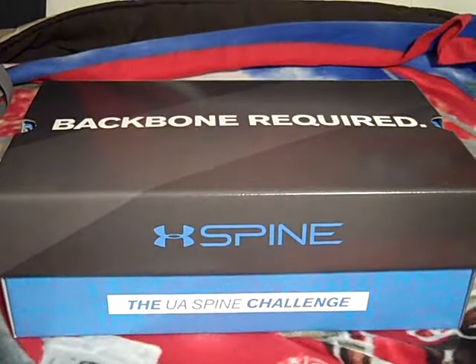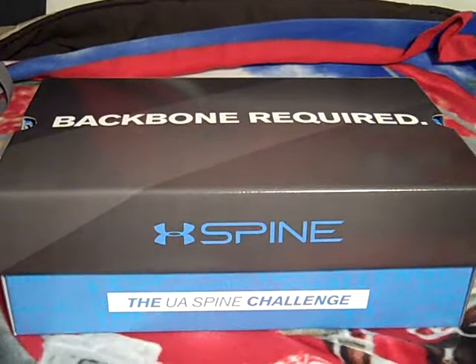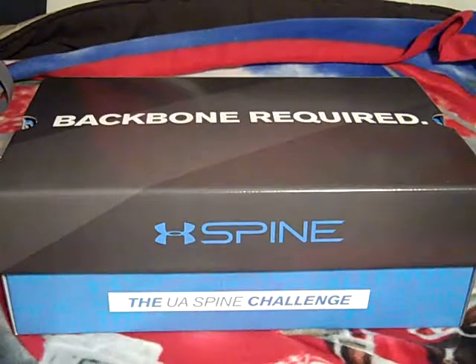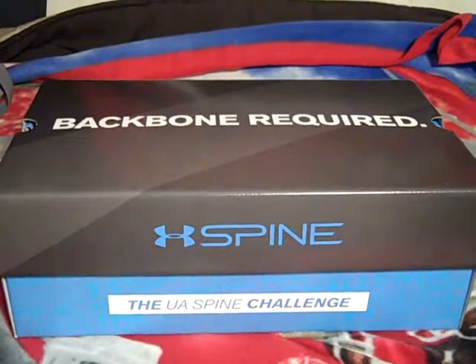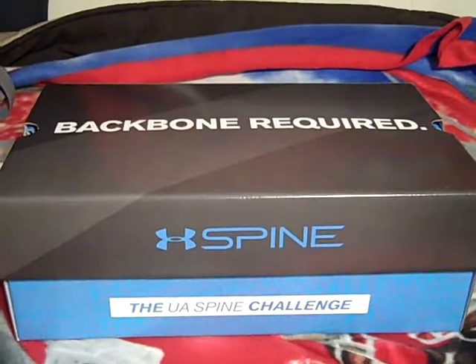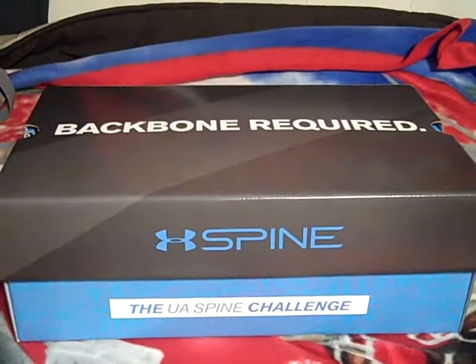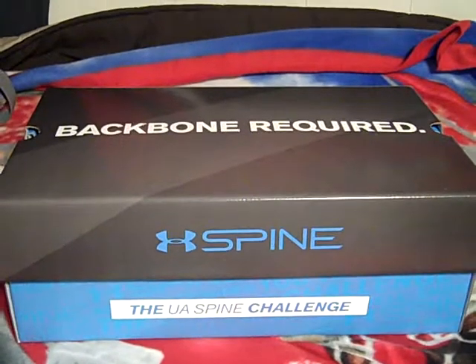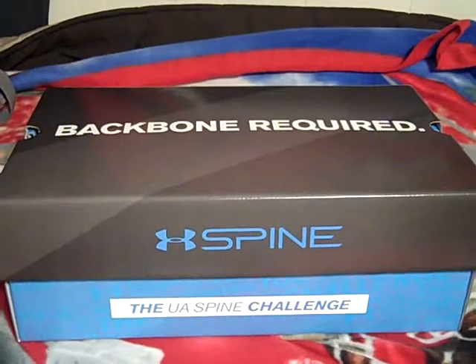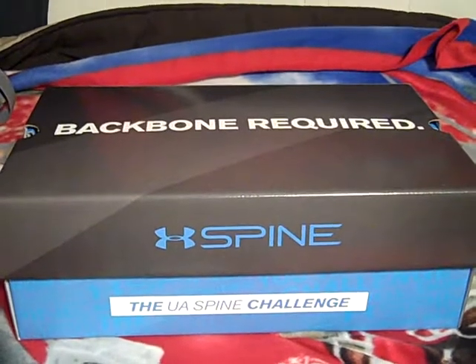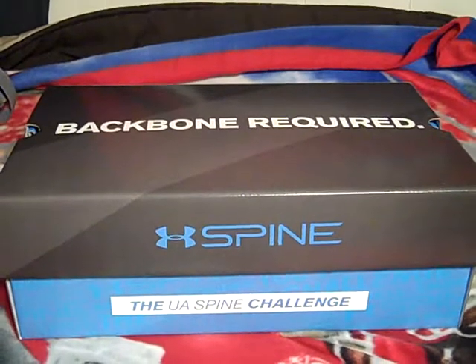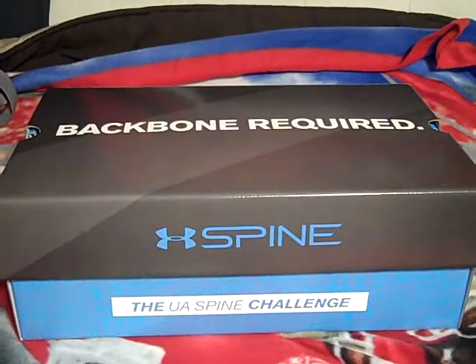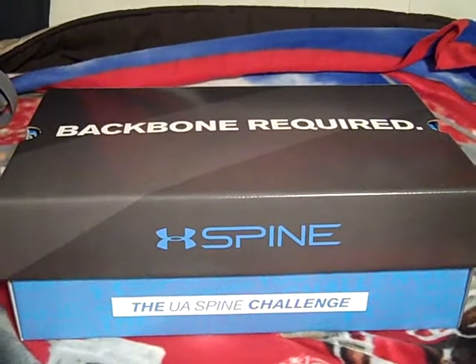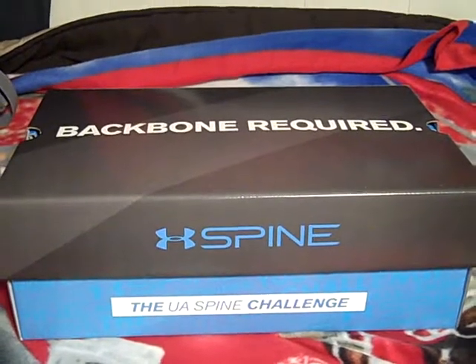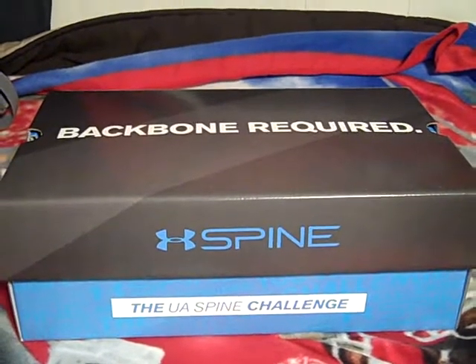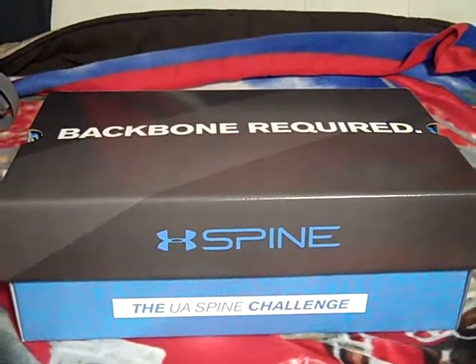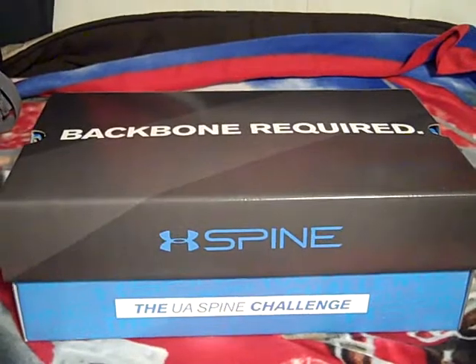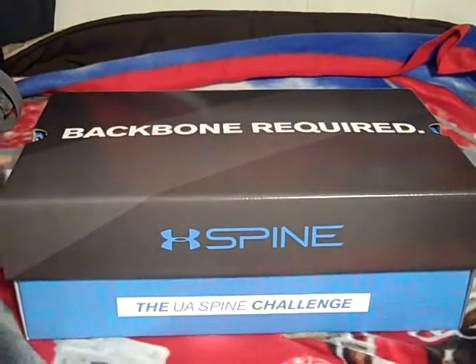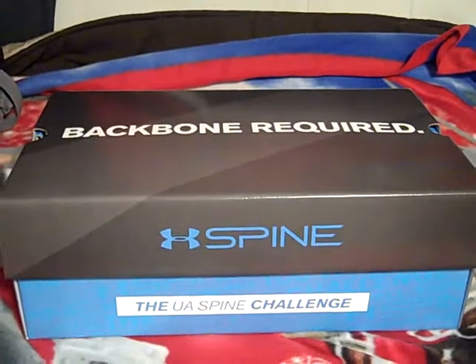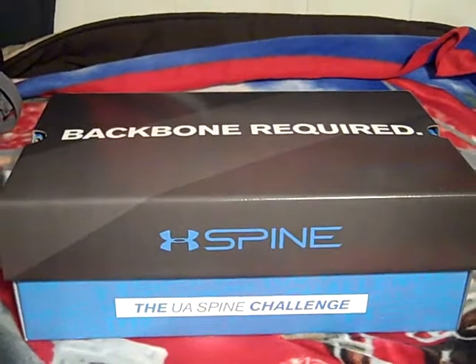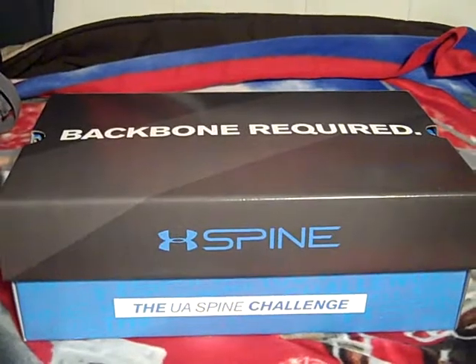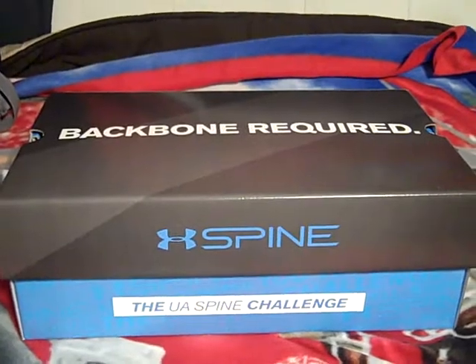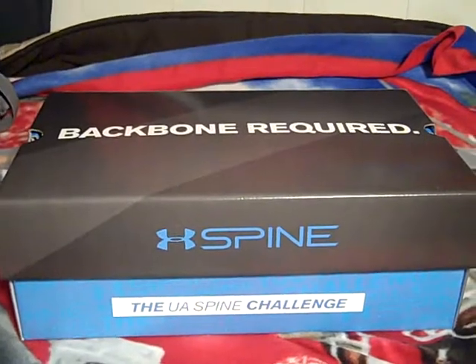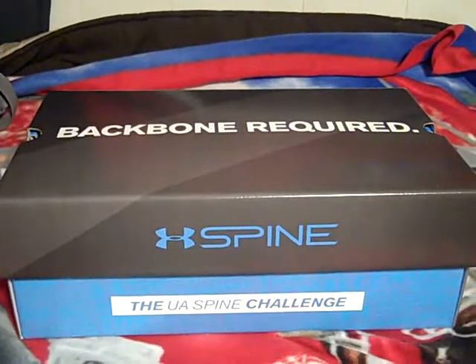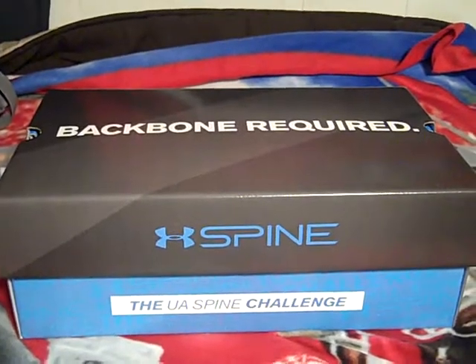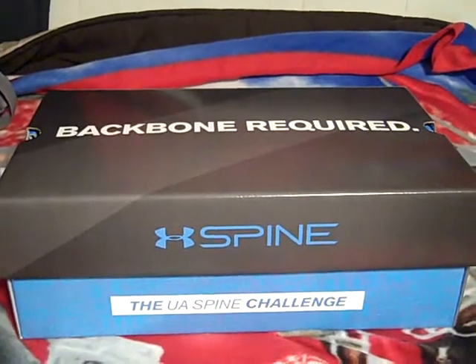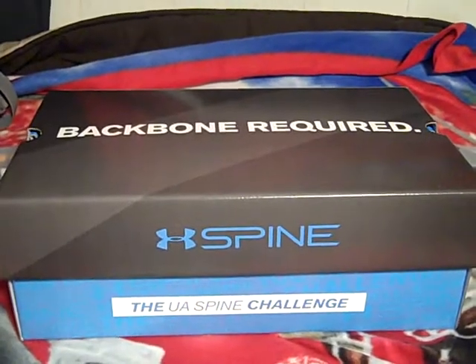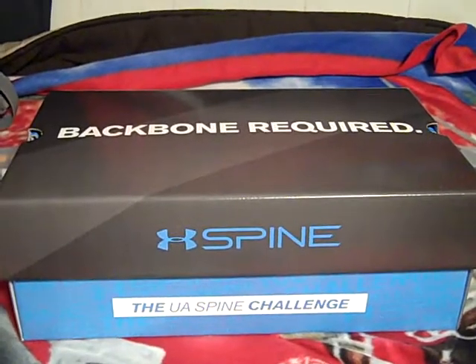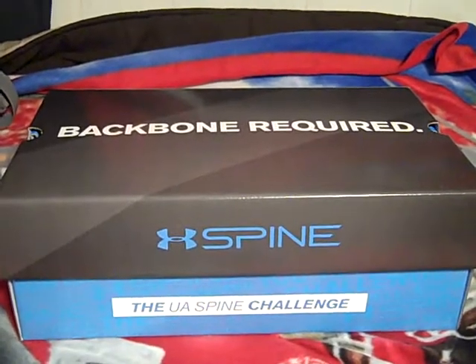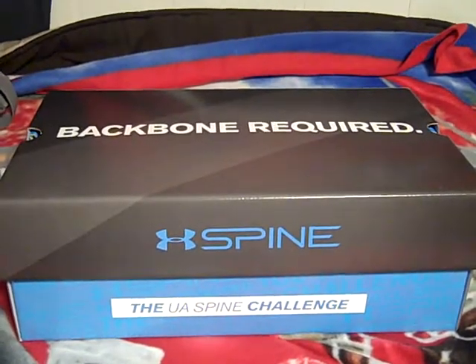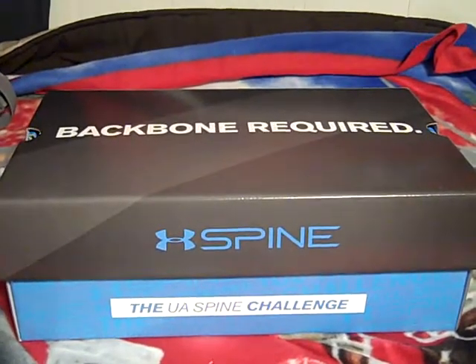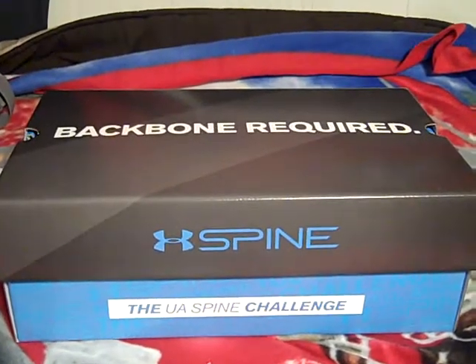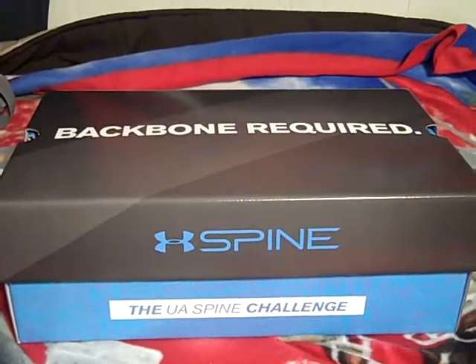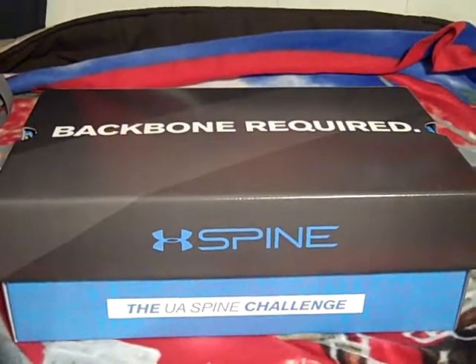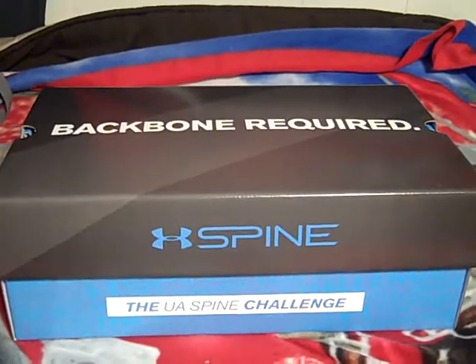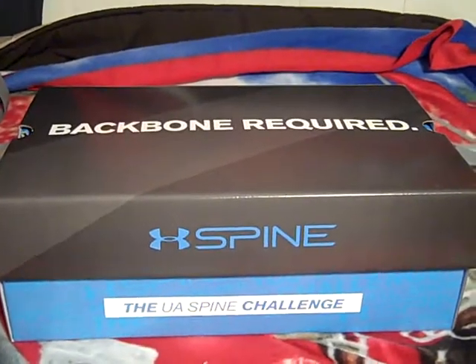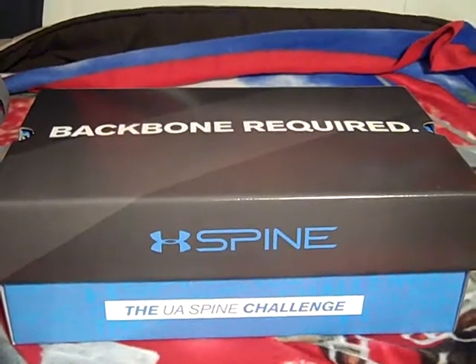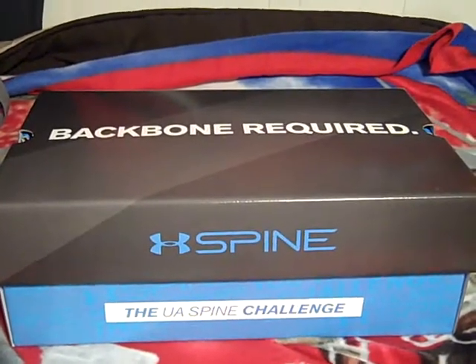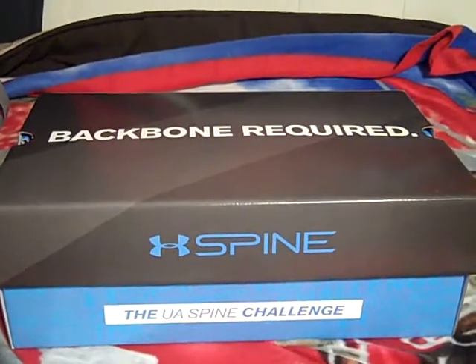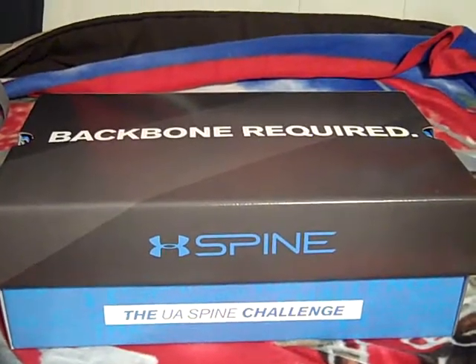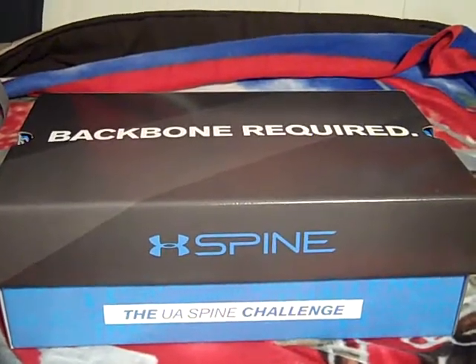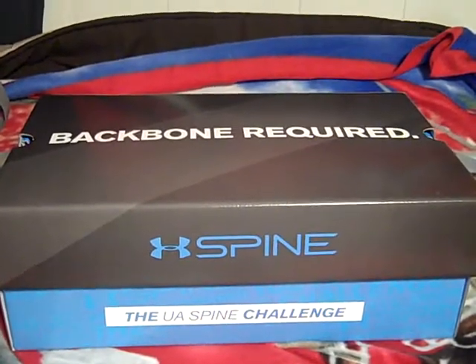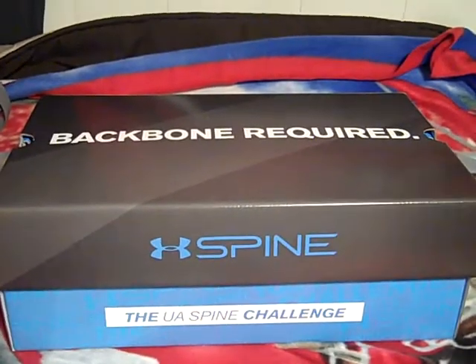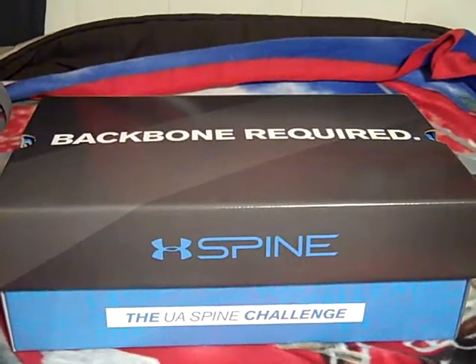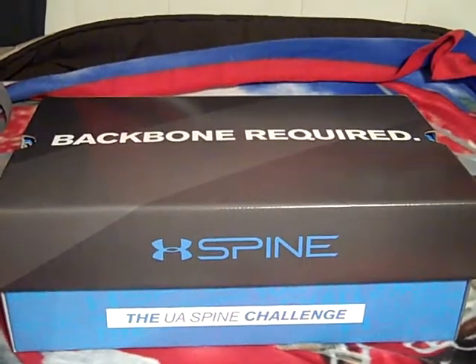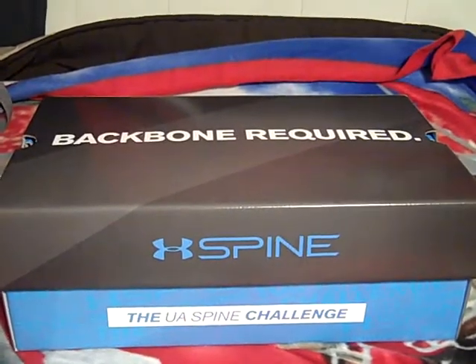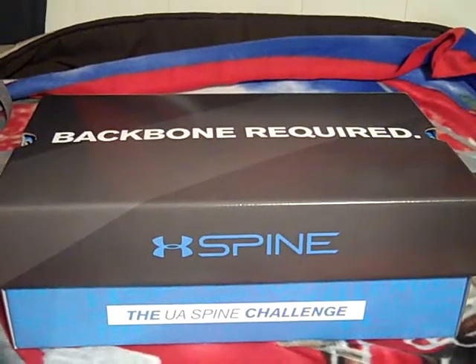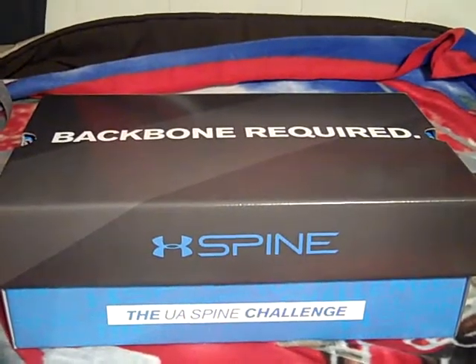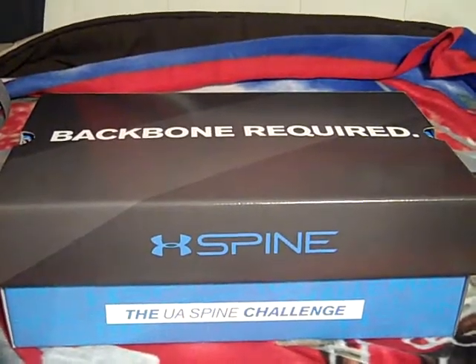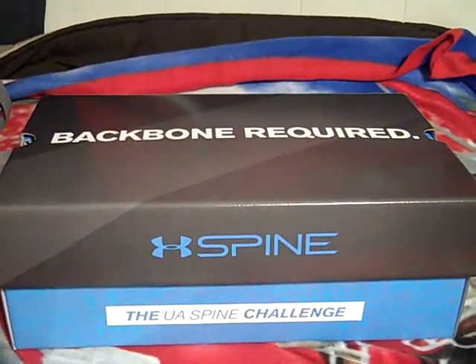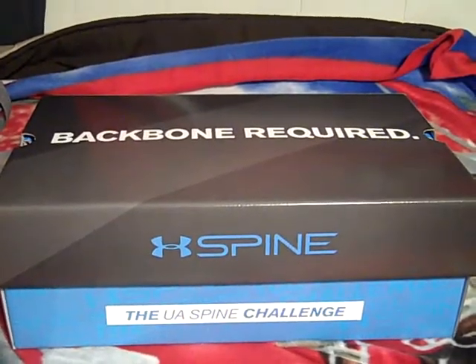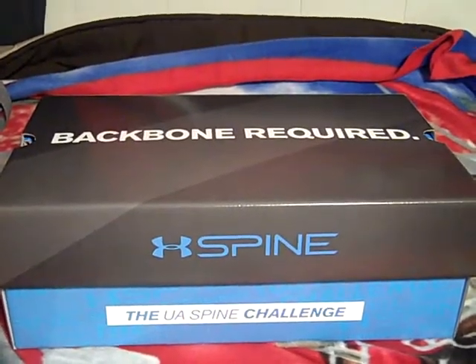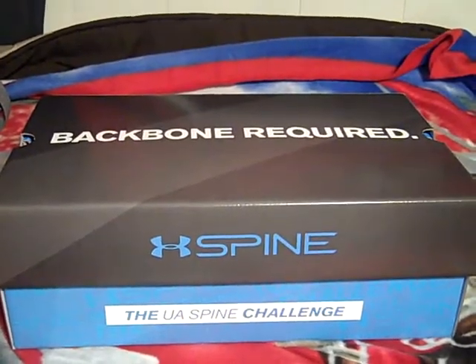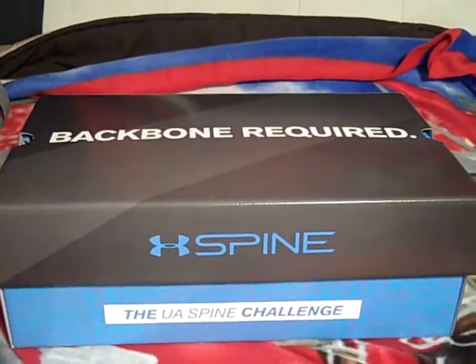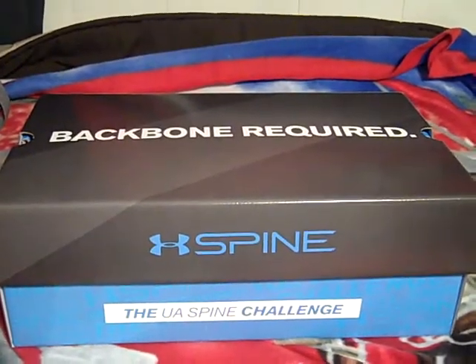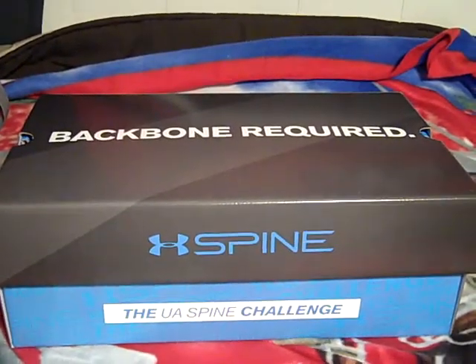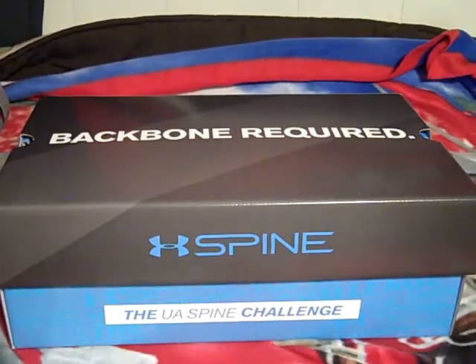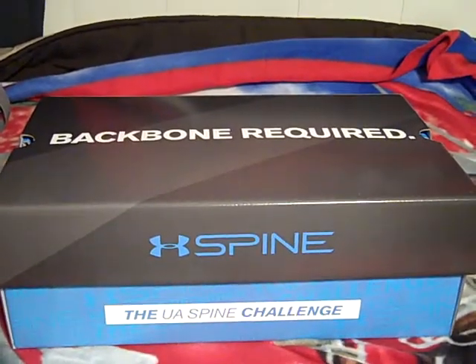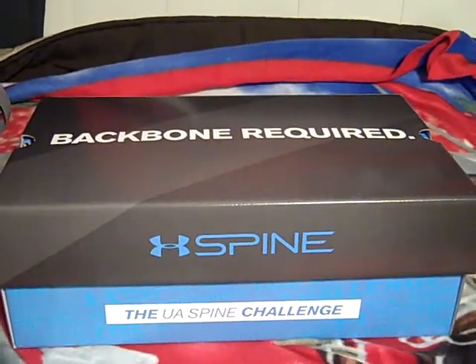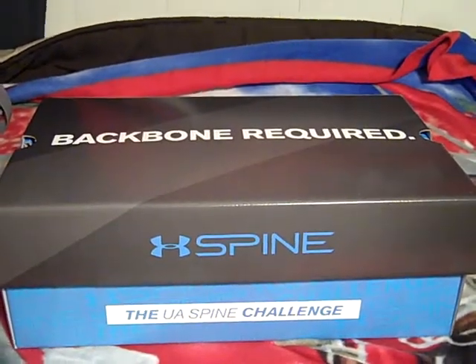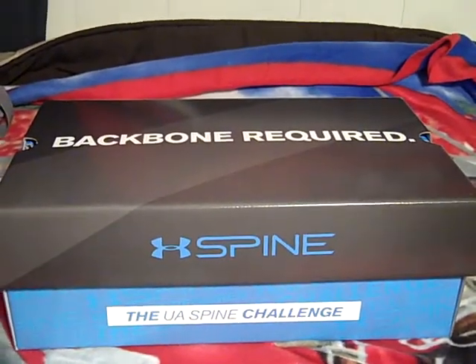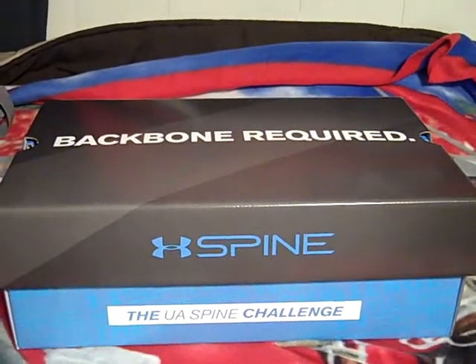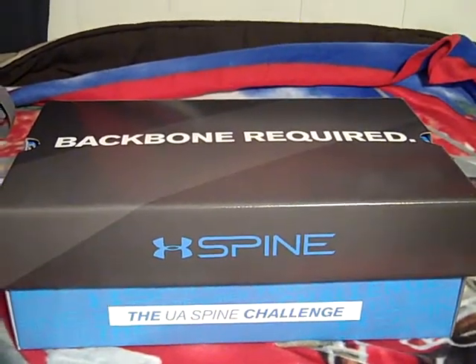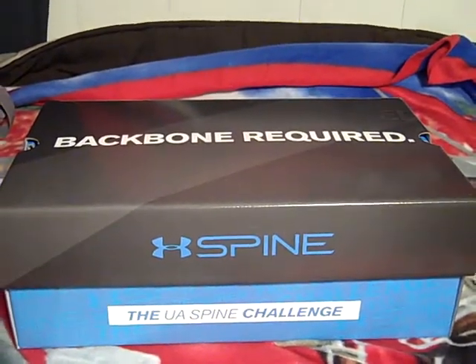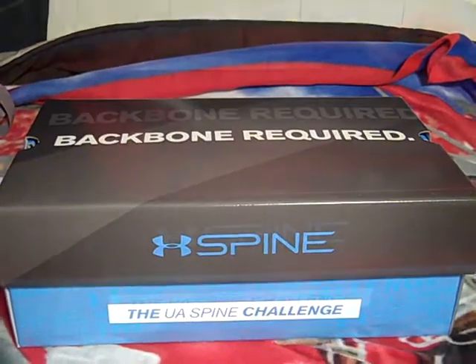Hey, what's going on YouTube — UA Reviews here, and today I've got an unboxing video on the Under Armour Spine Venom running shoes.